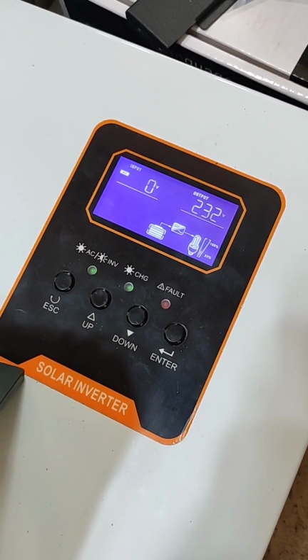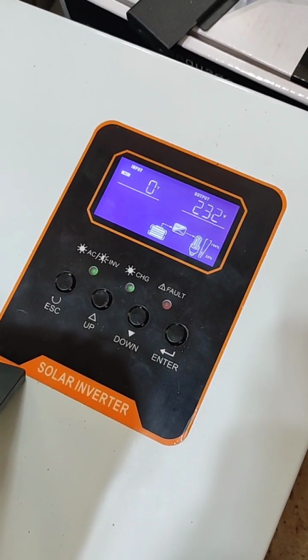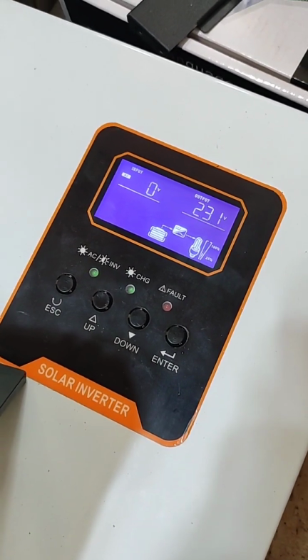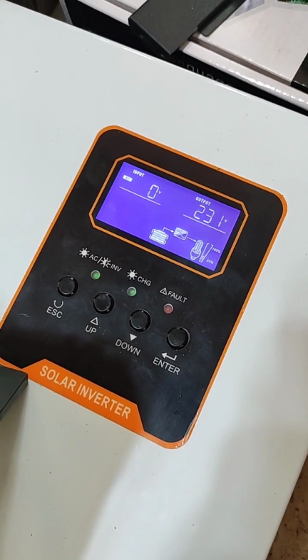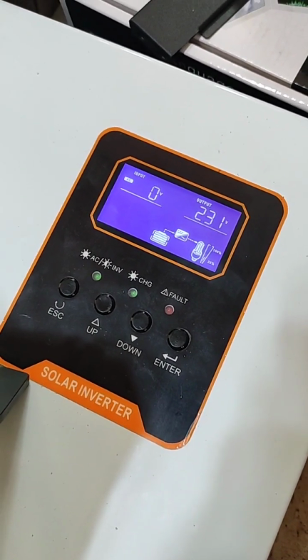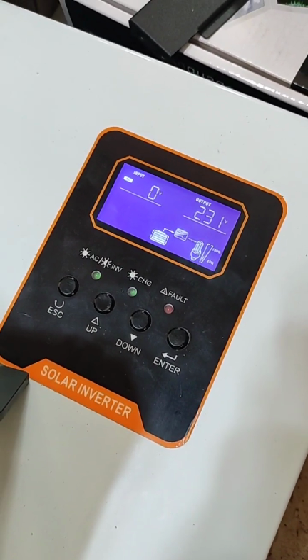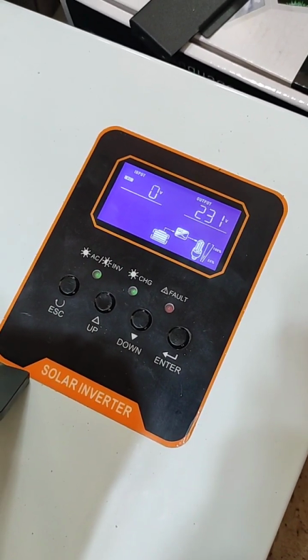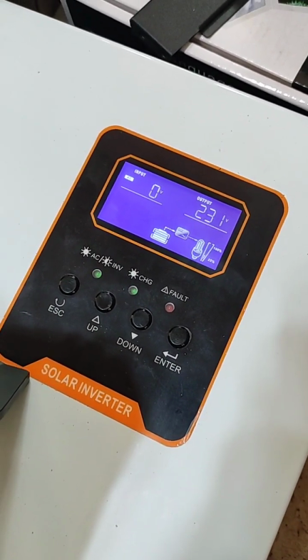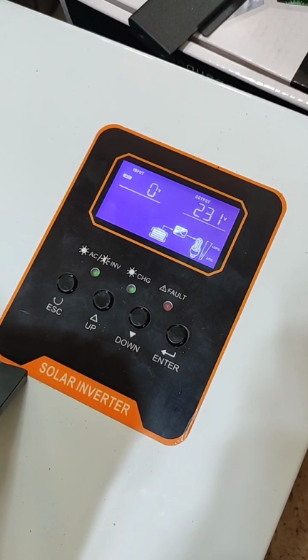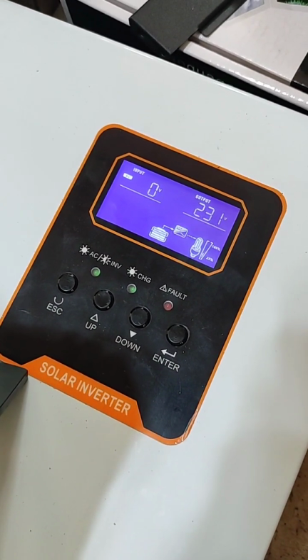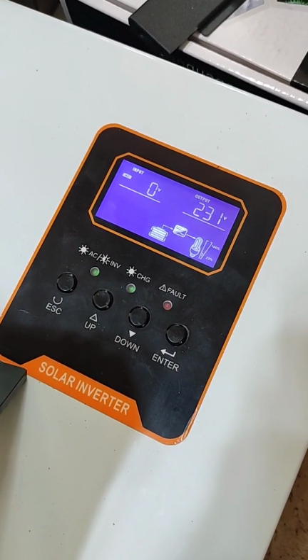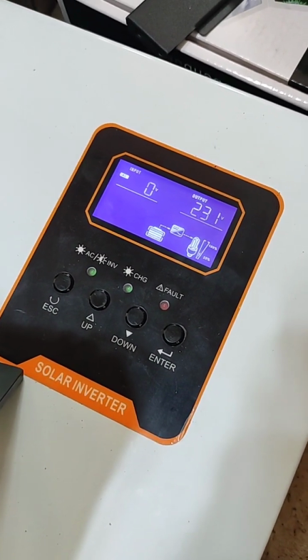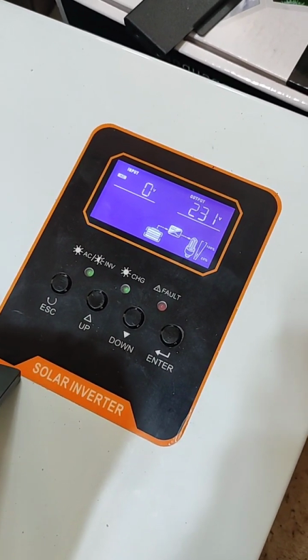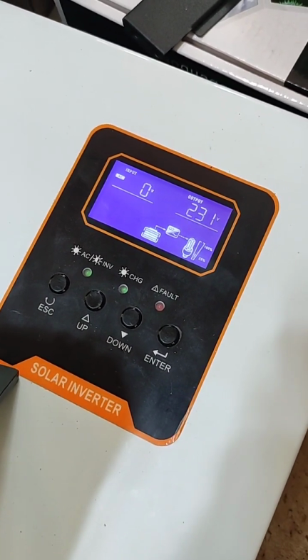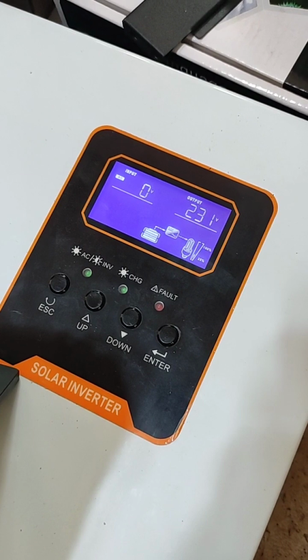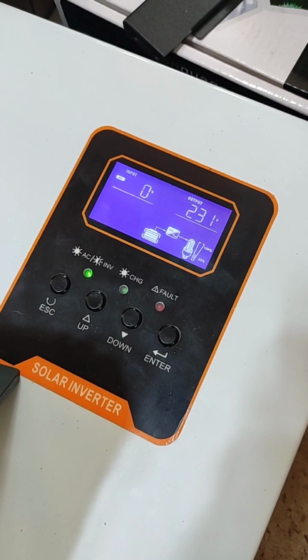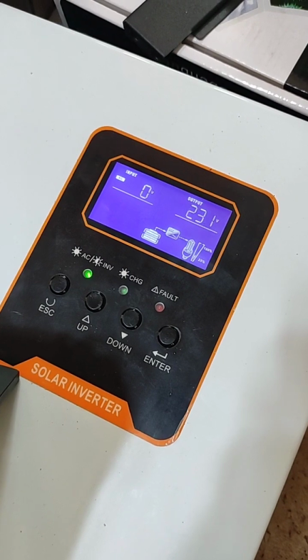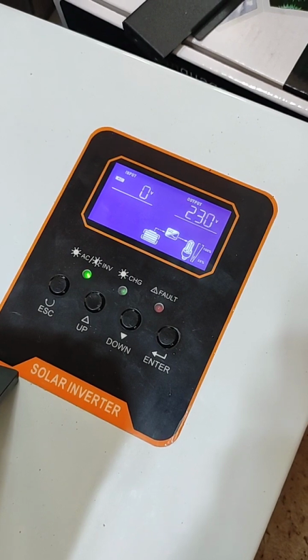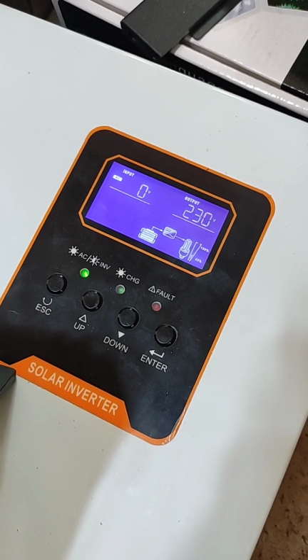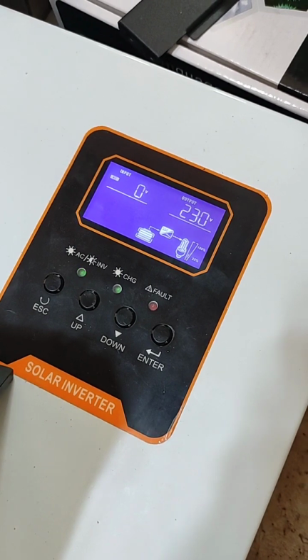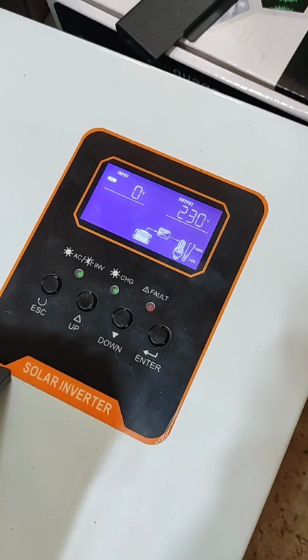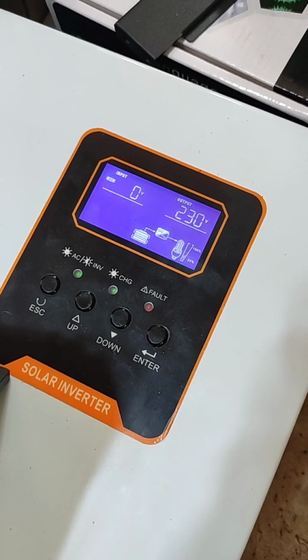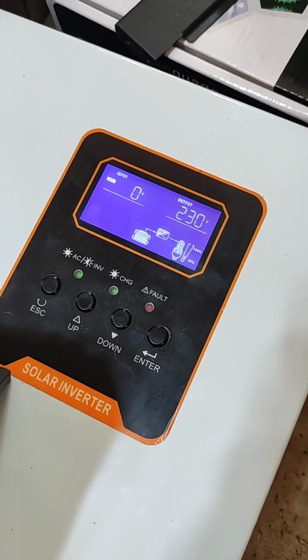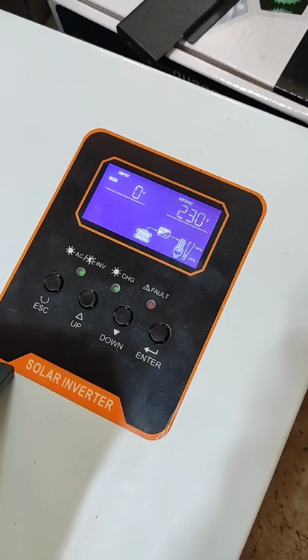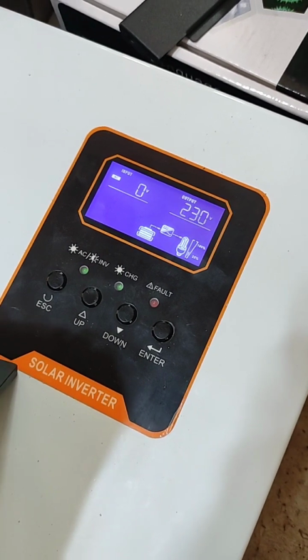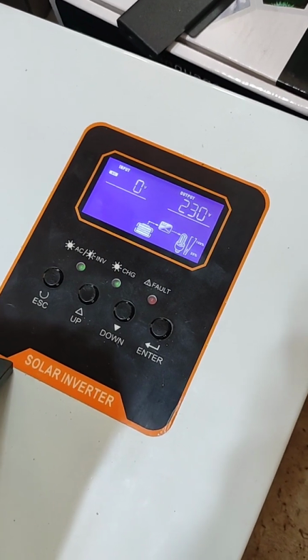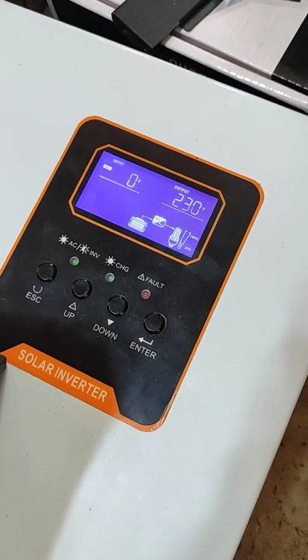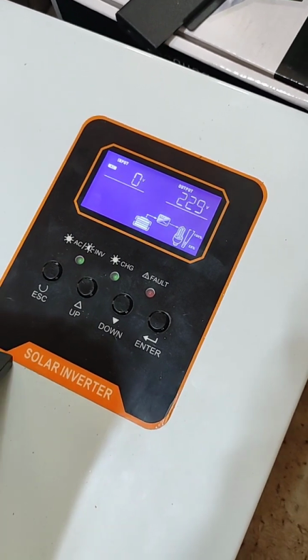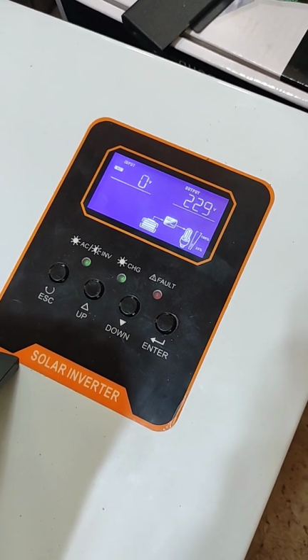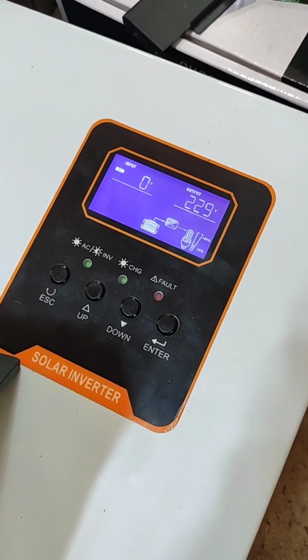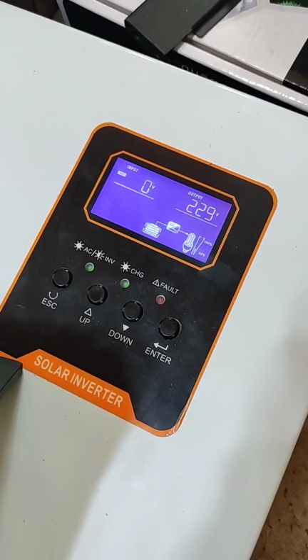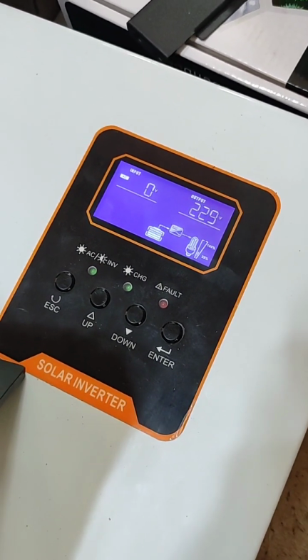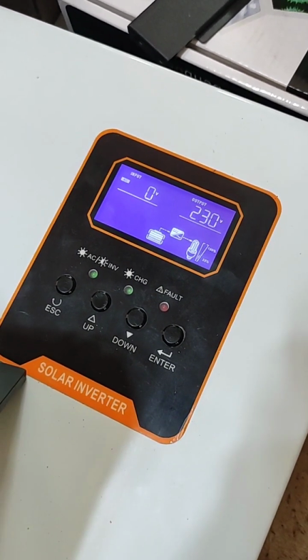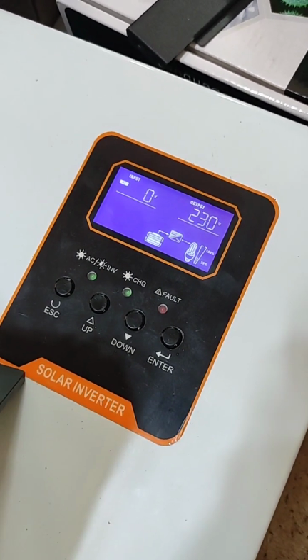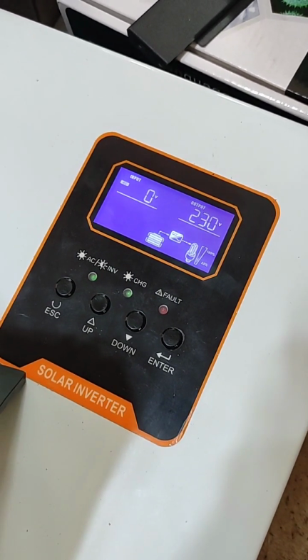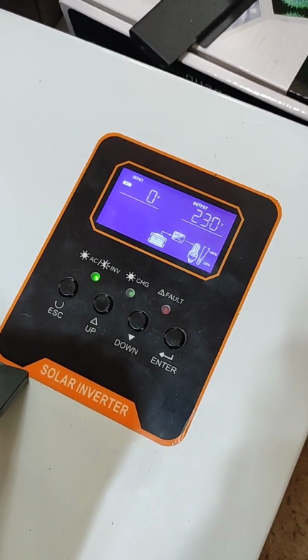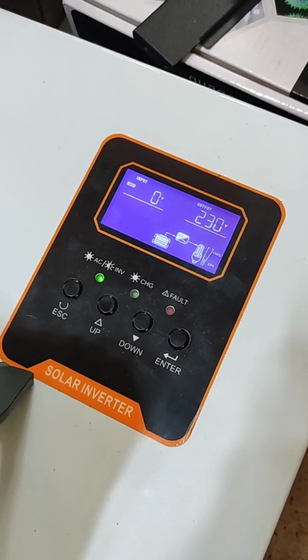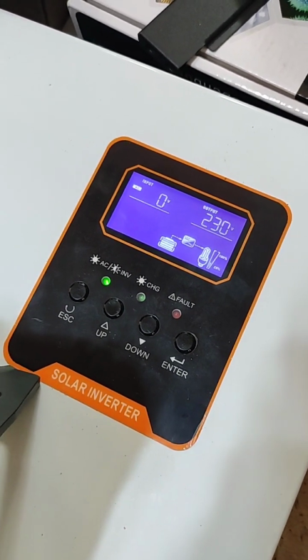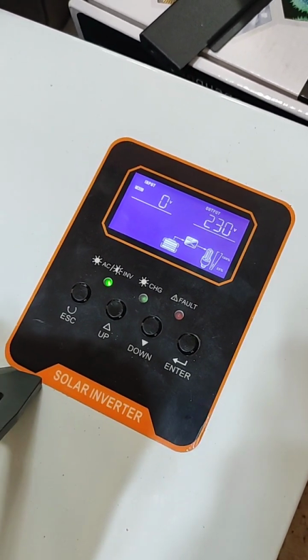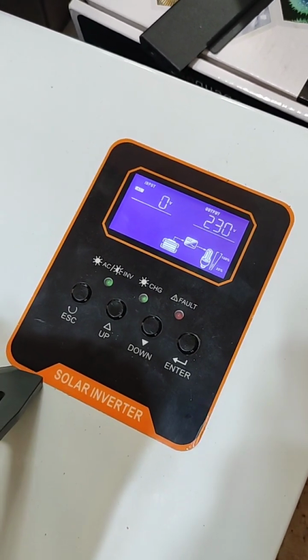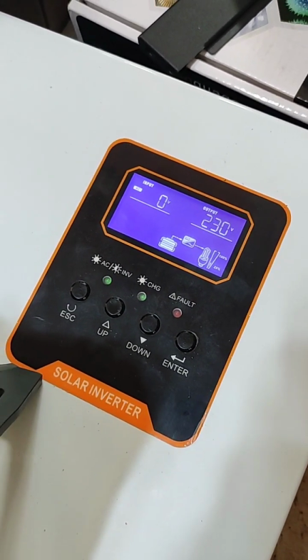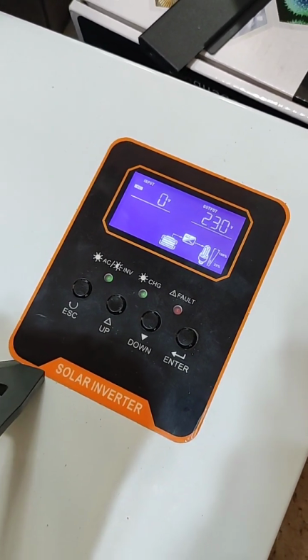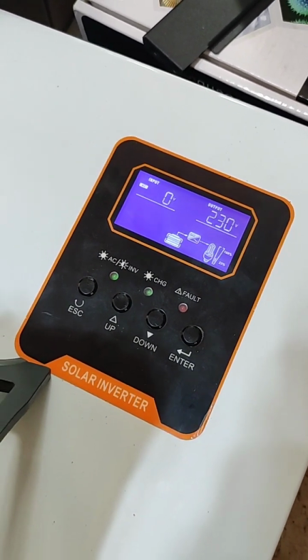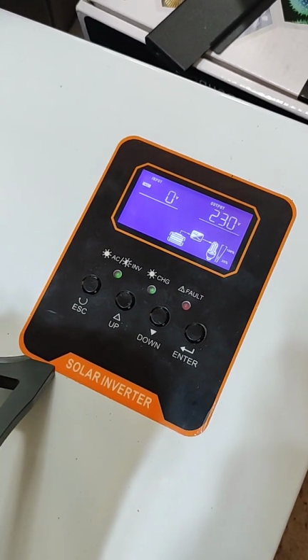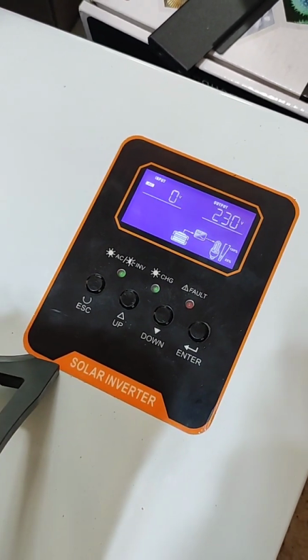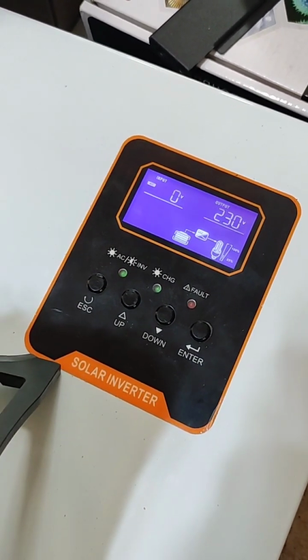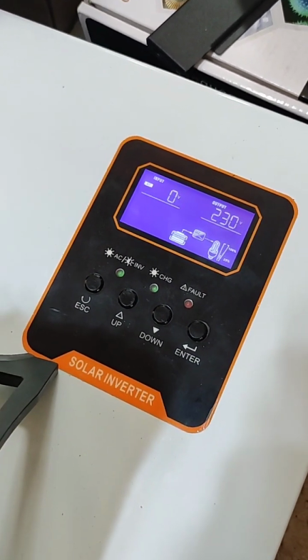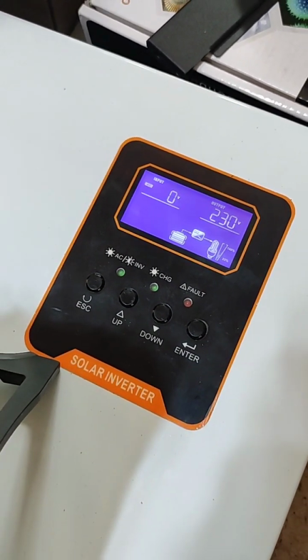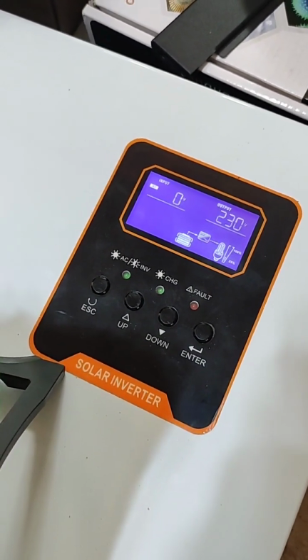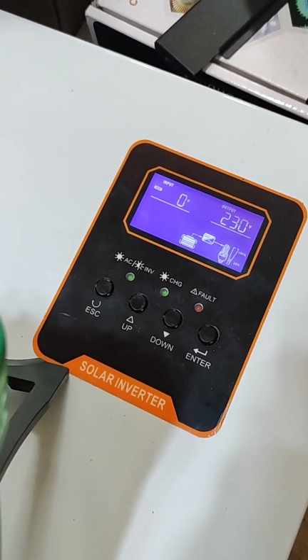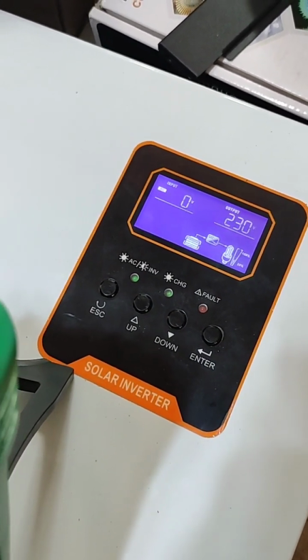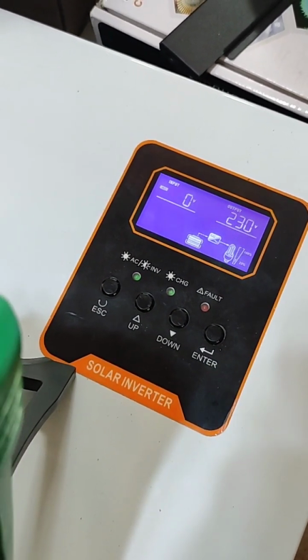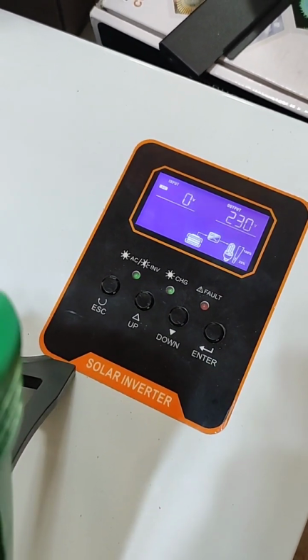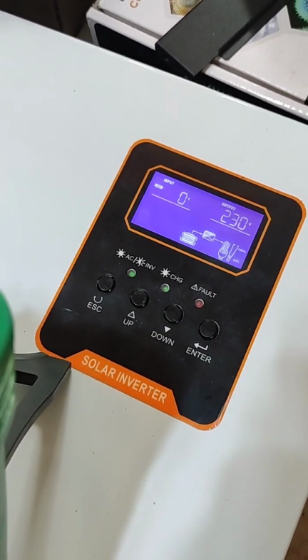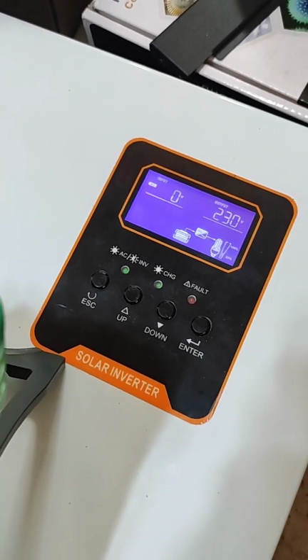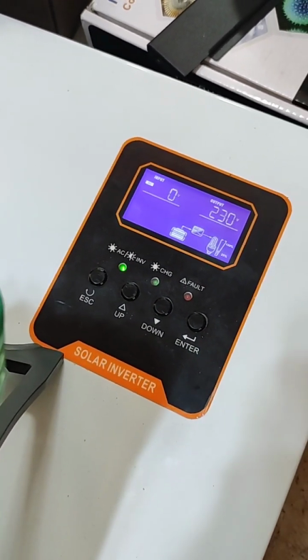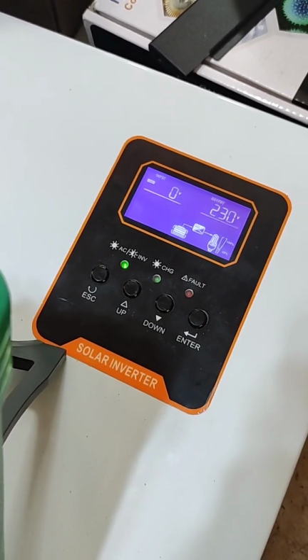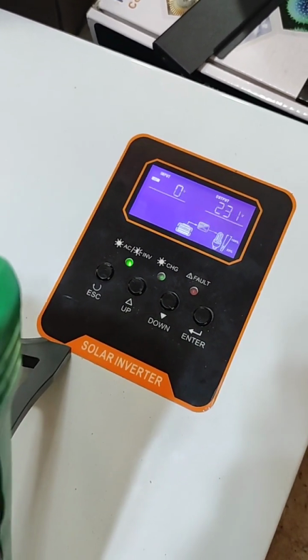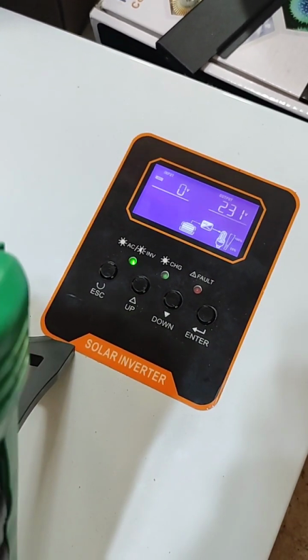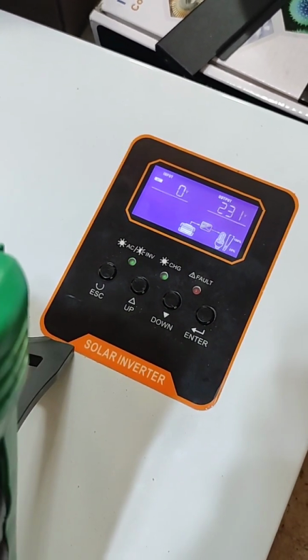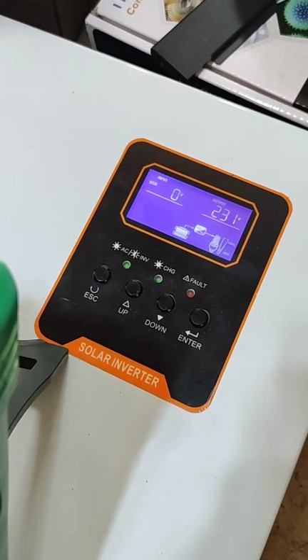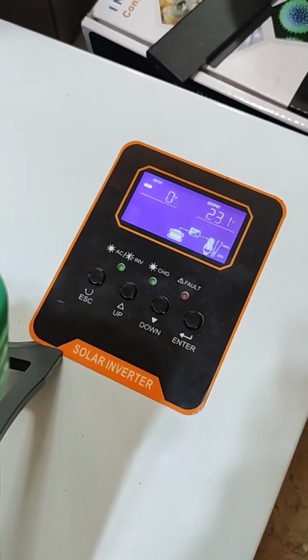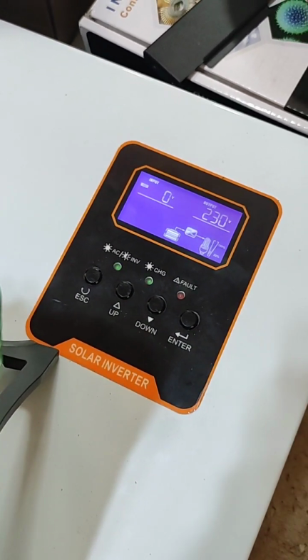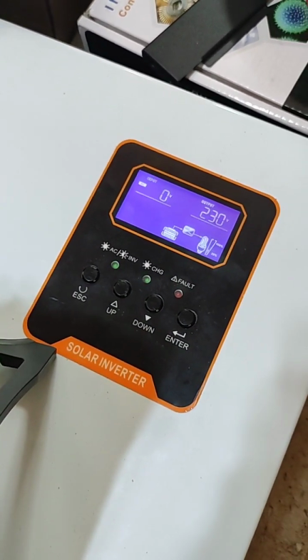No more PV input, and we still have a stable output. That's perfect. Thank you.